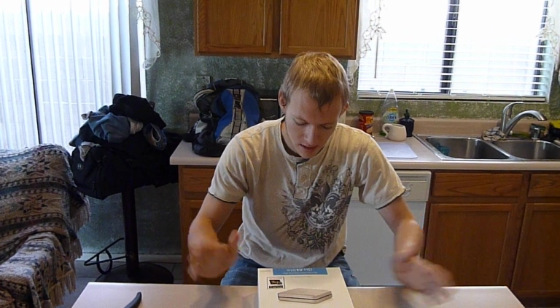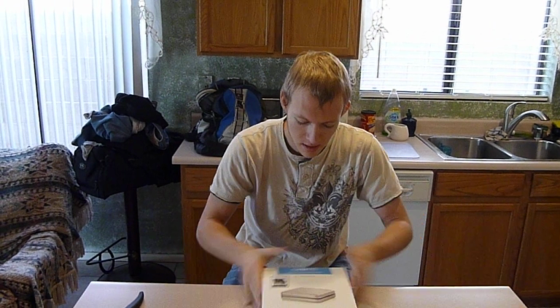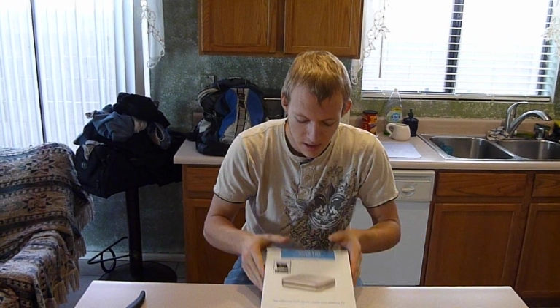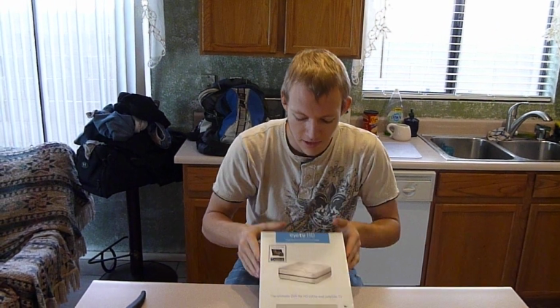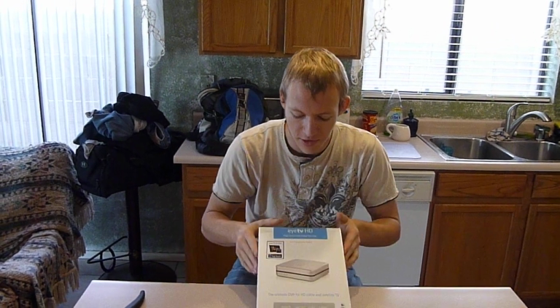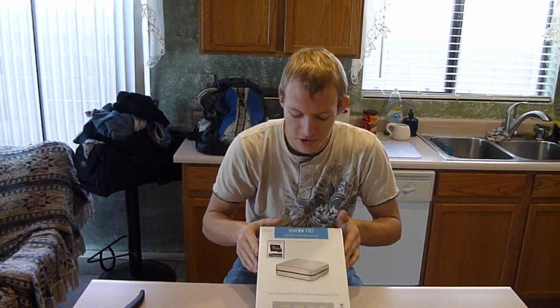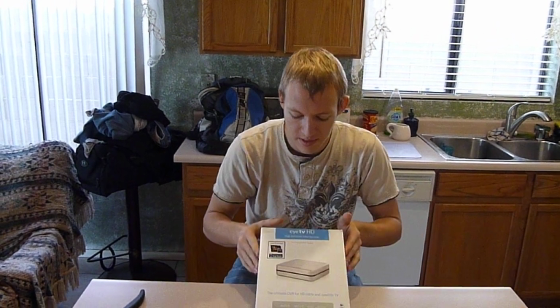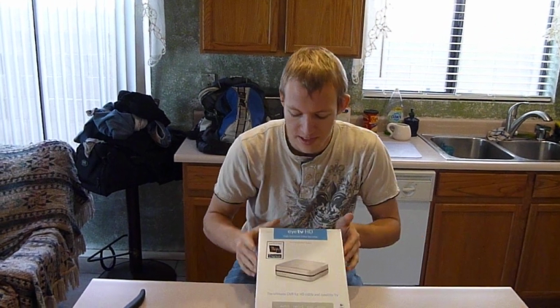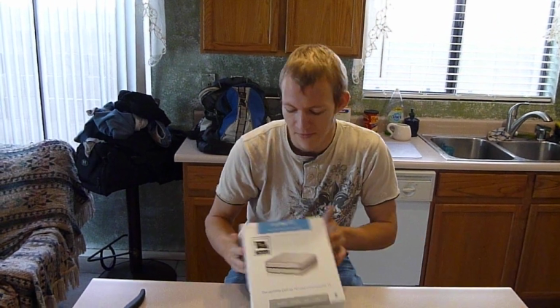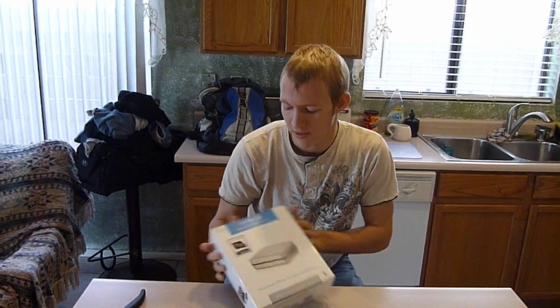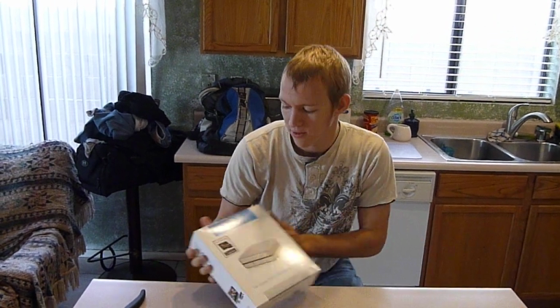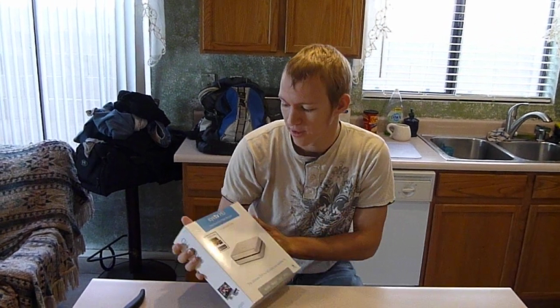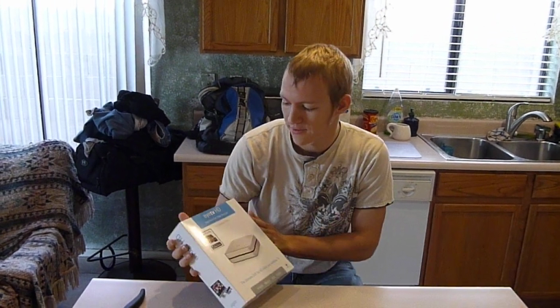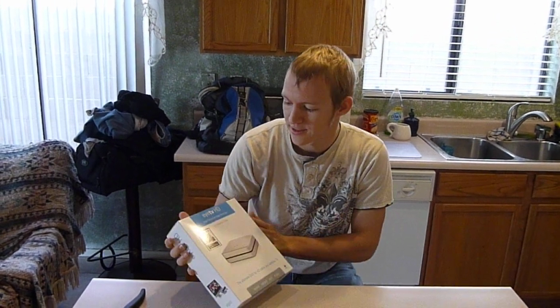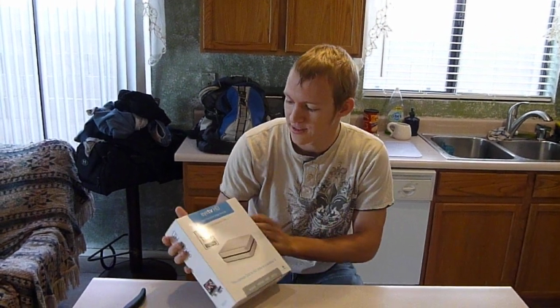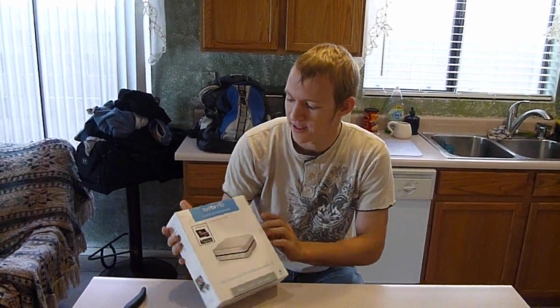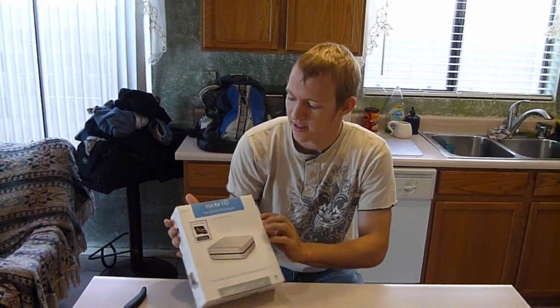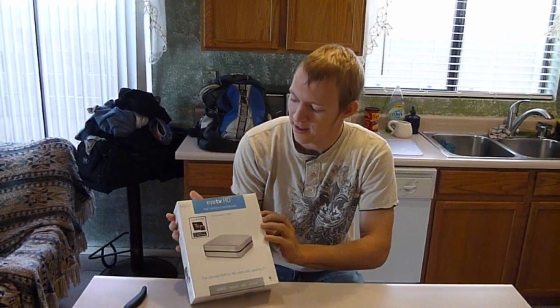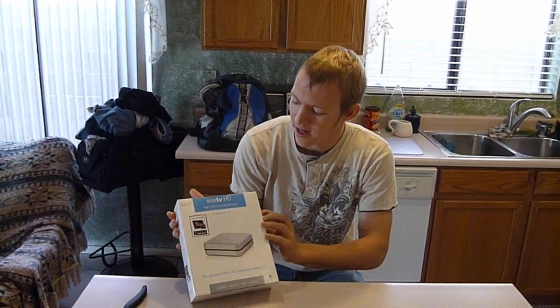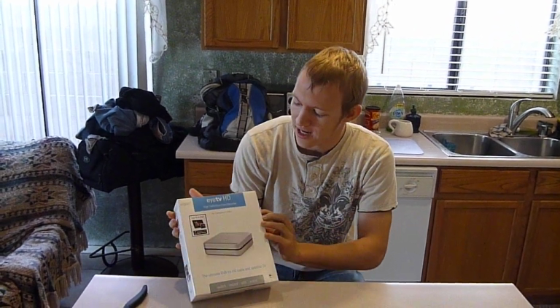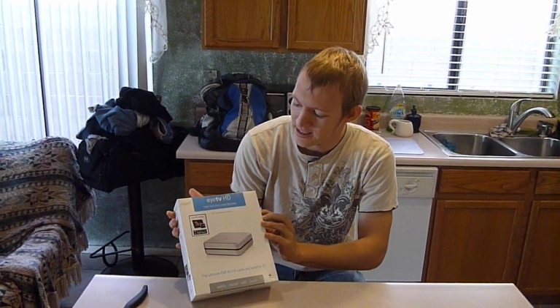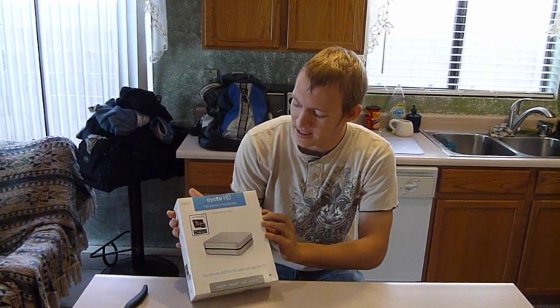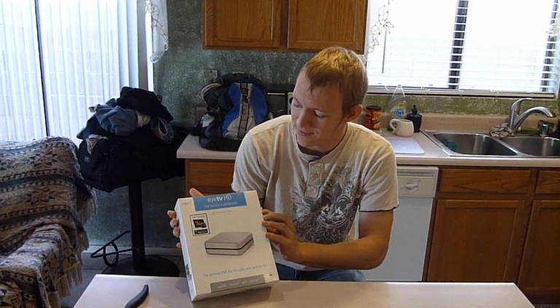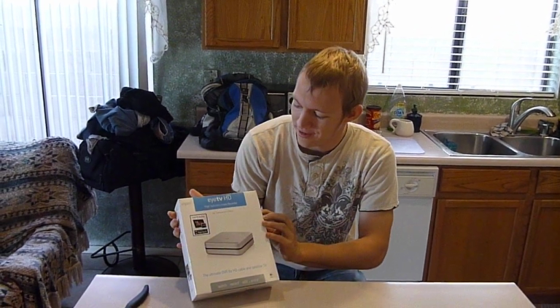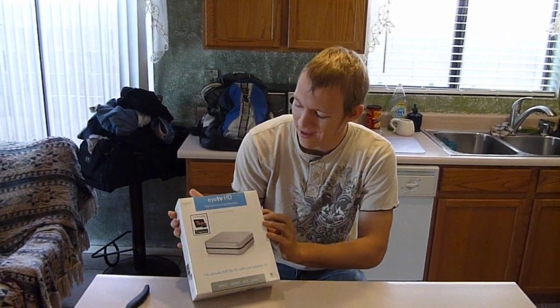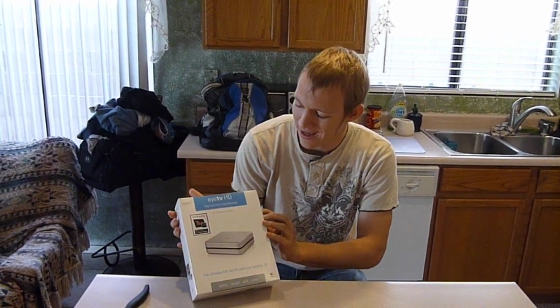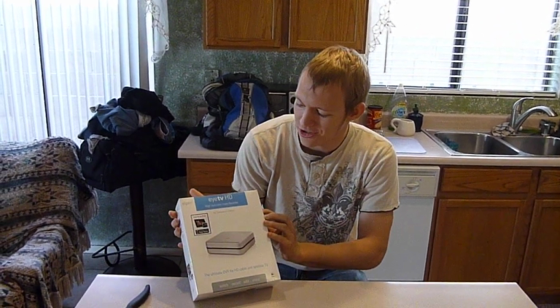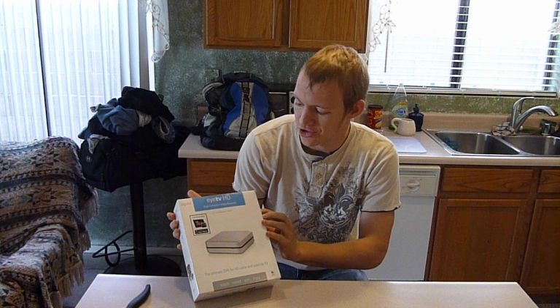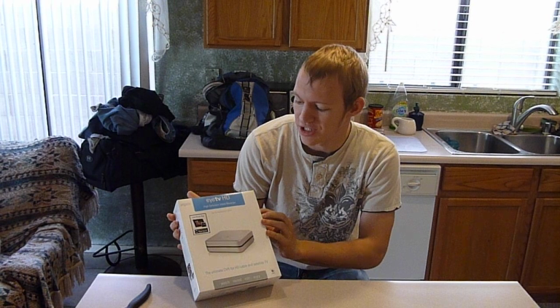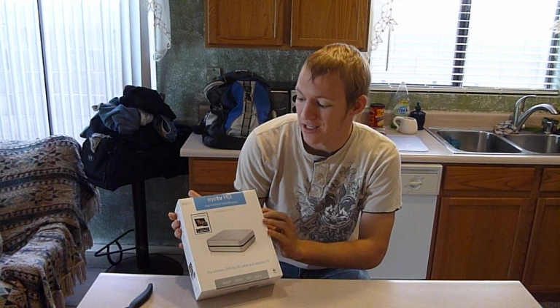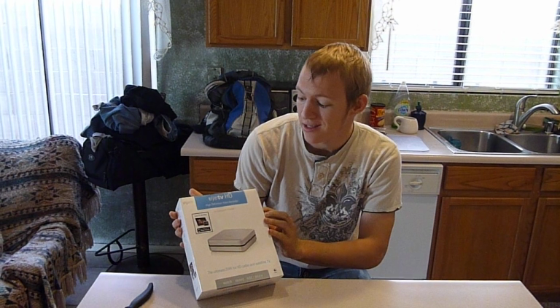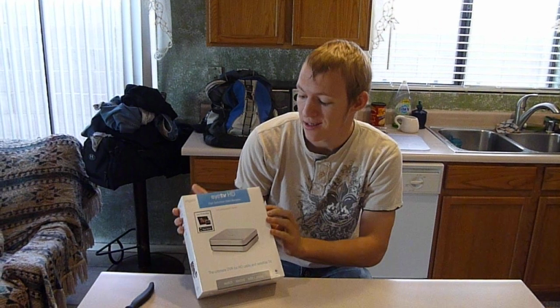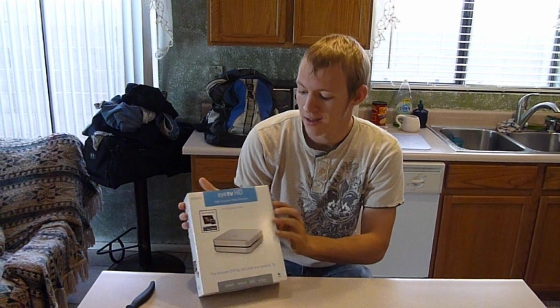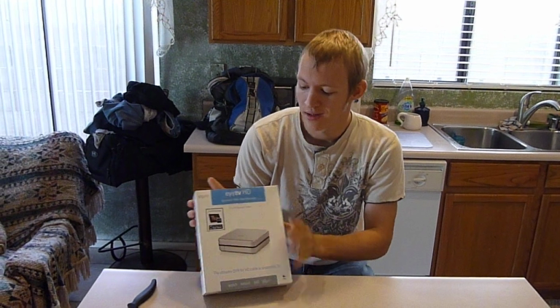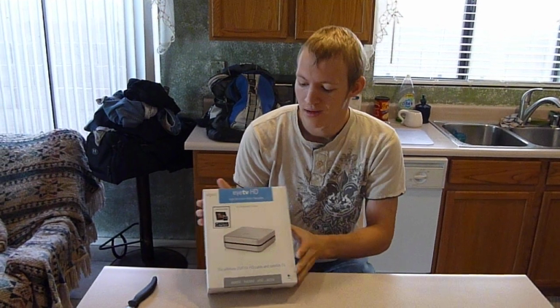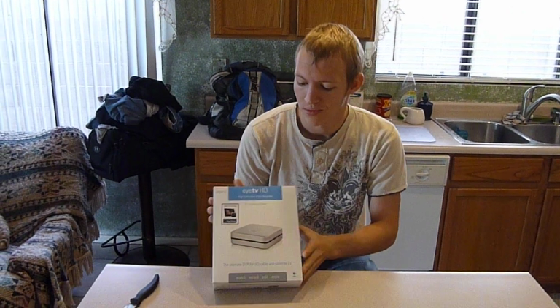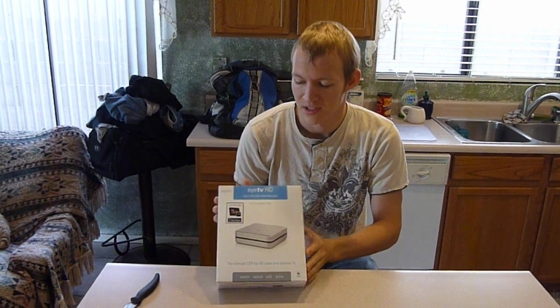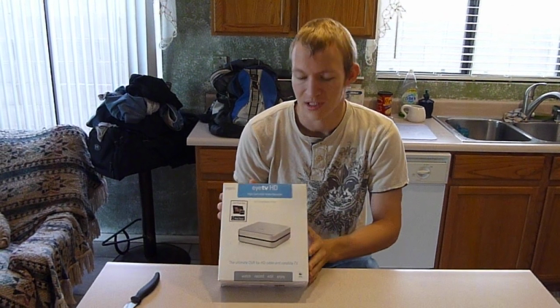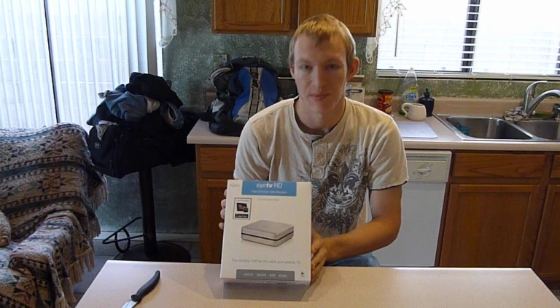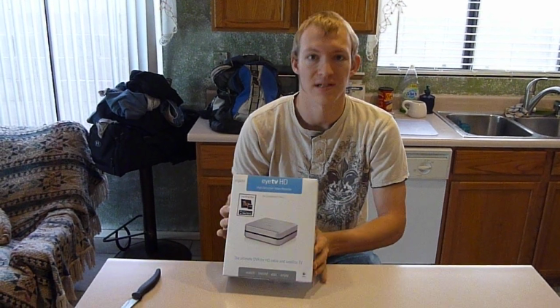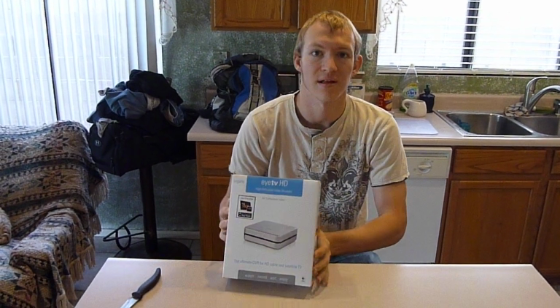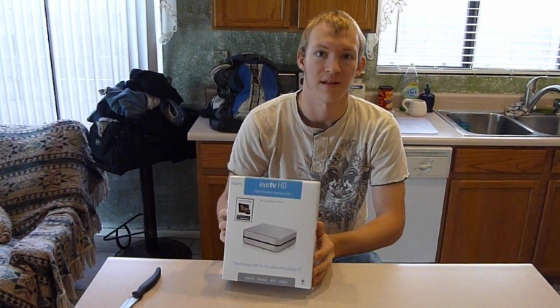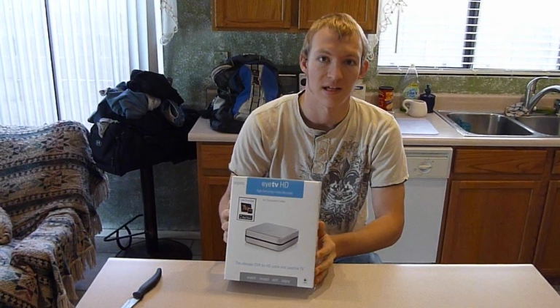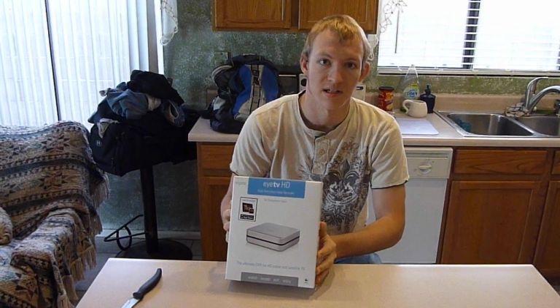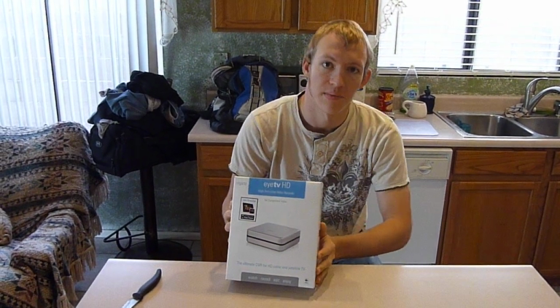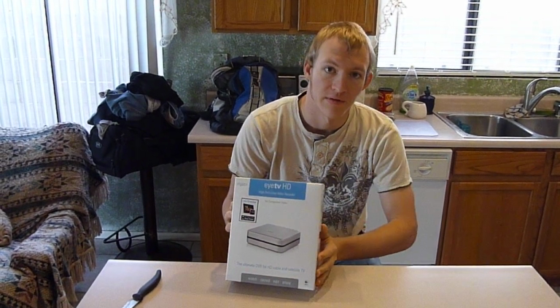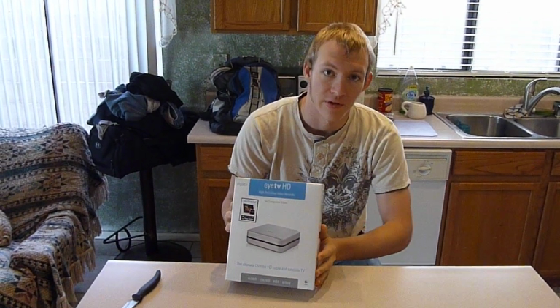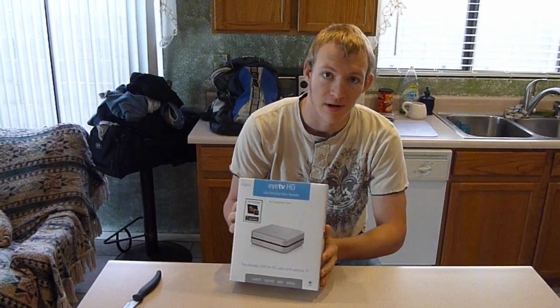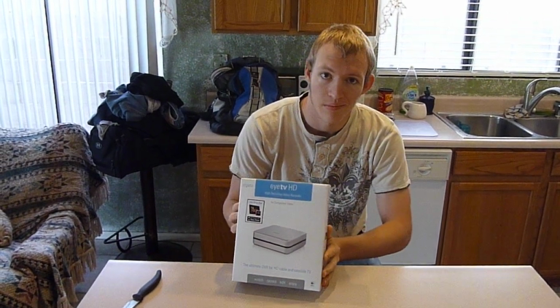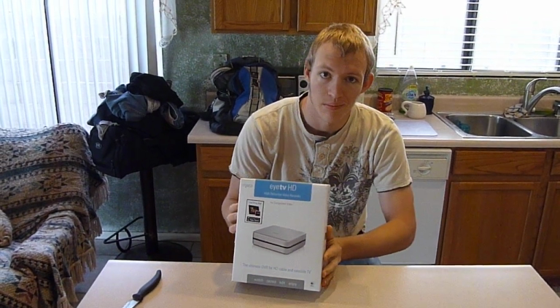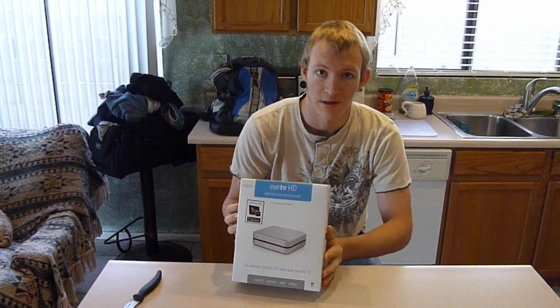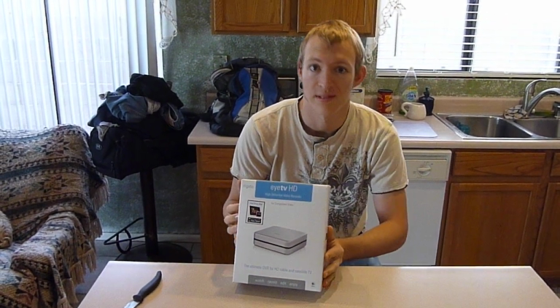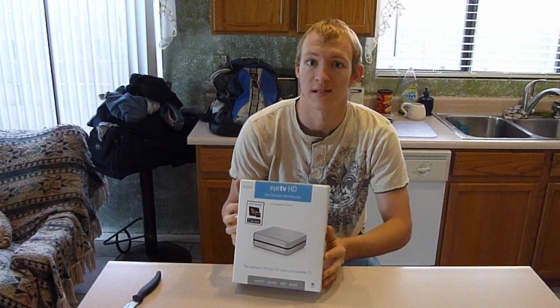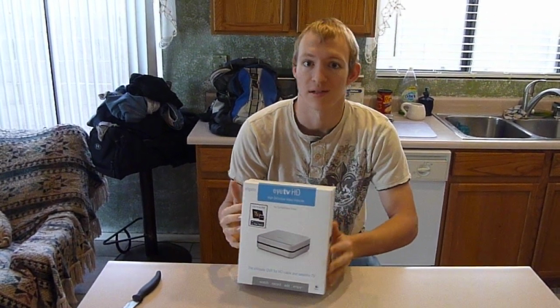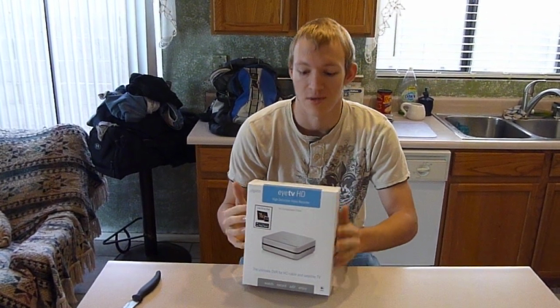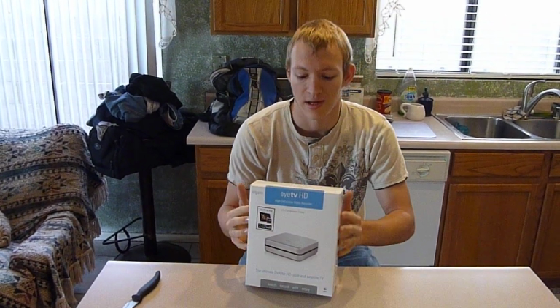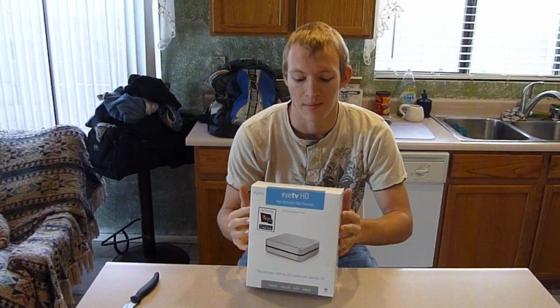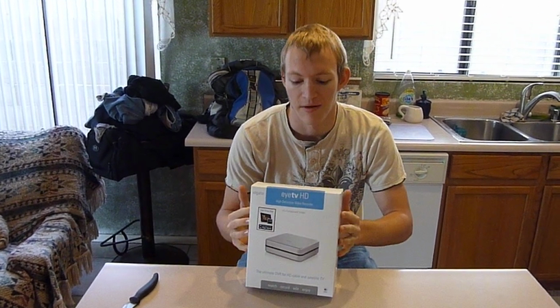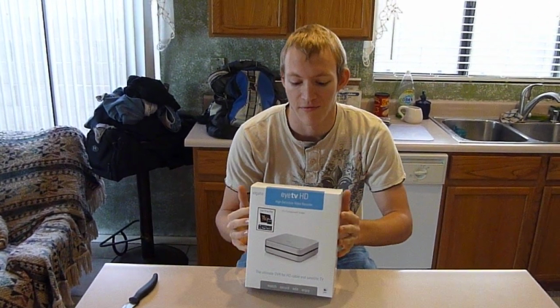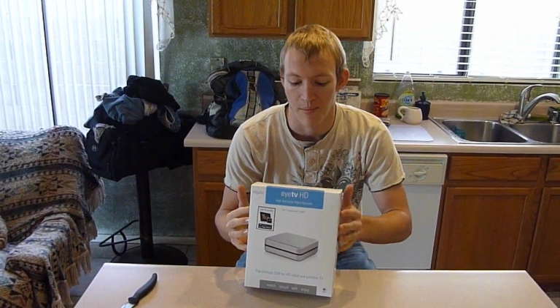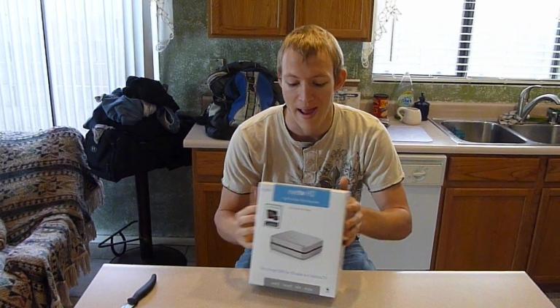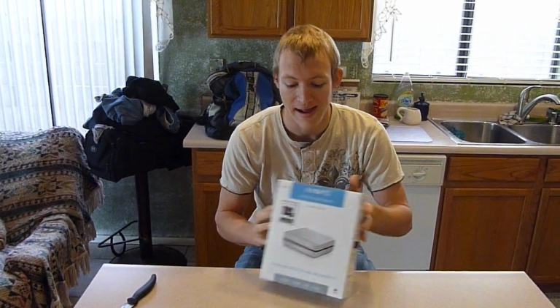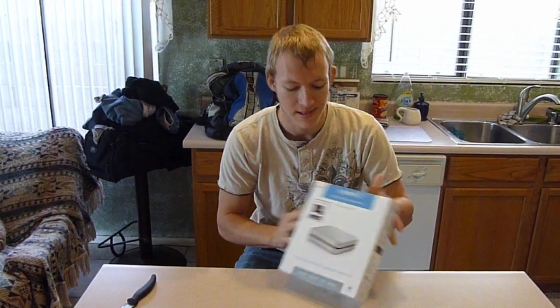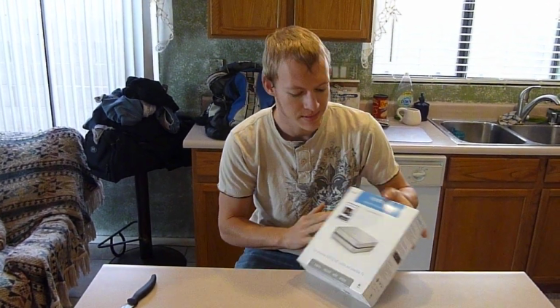Hey there YouTube, it's Sveihorn, and this is the ITV HD, which is basically like the HD PVR, but it's directly made for Macs.